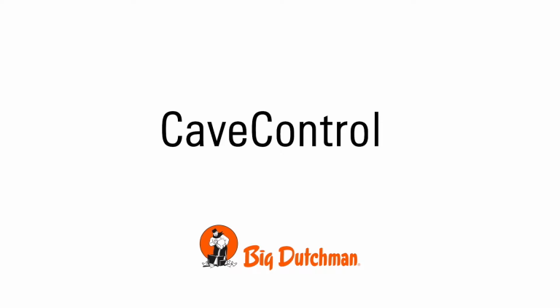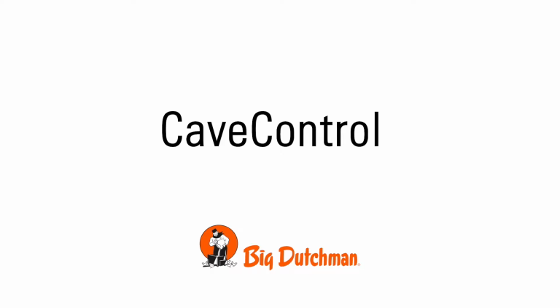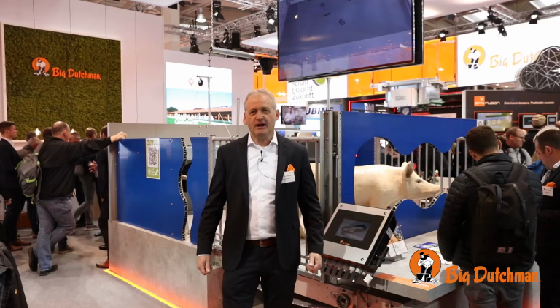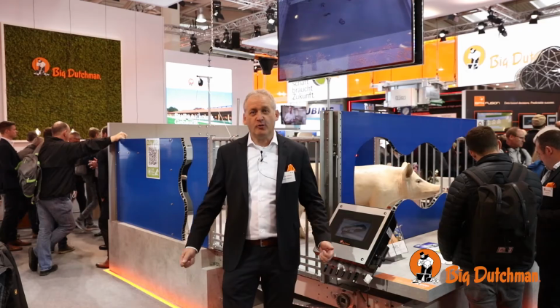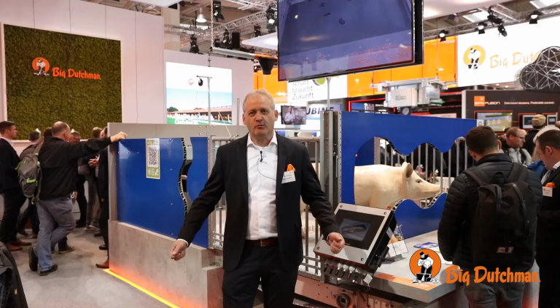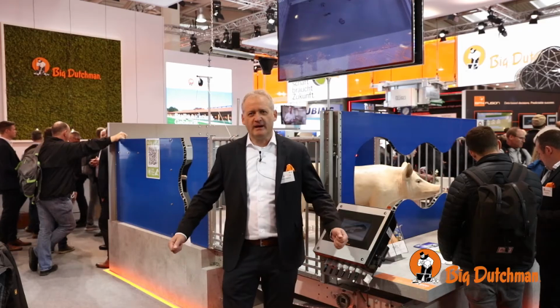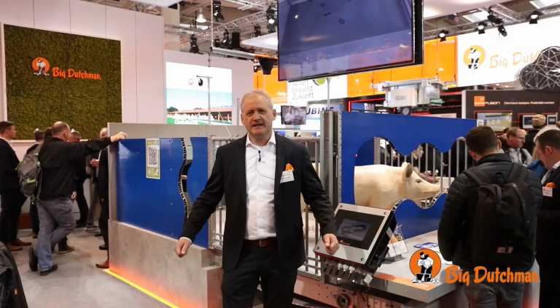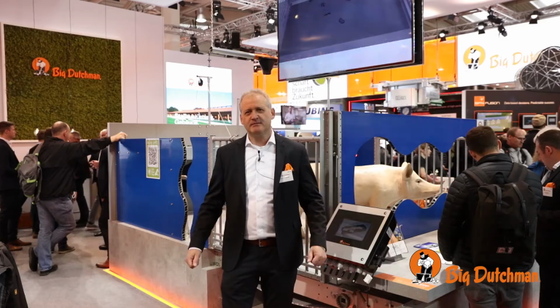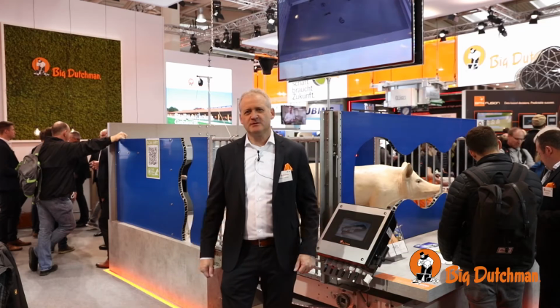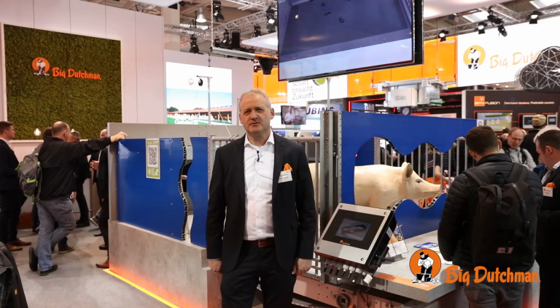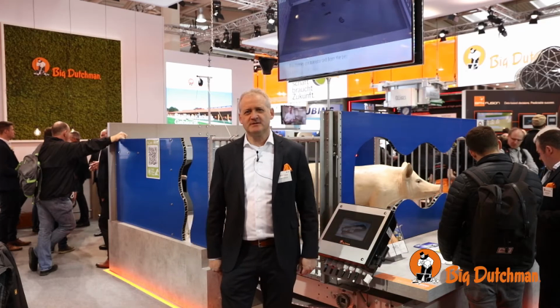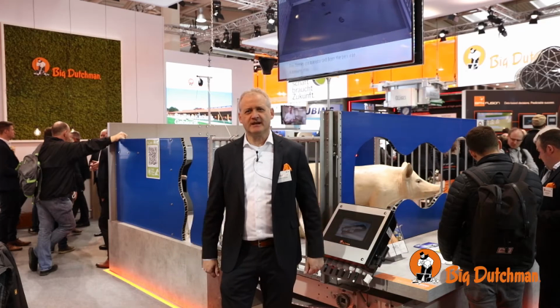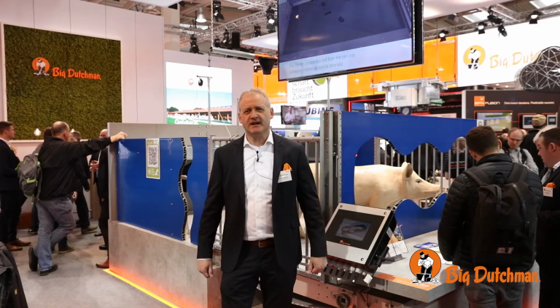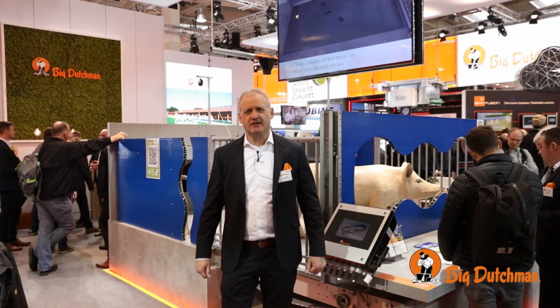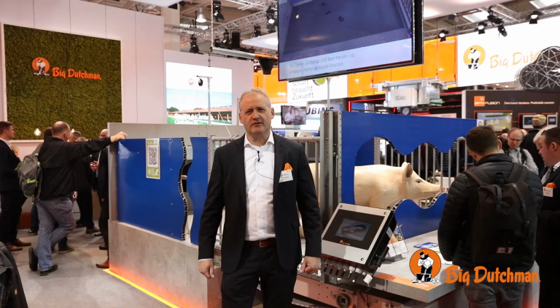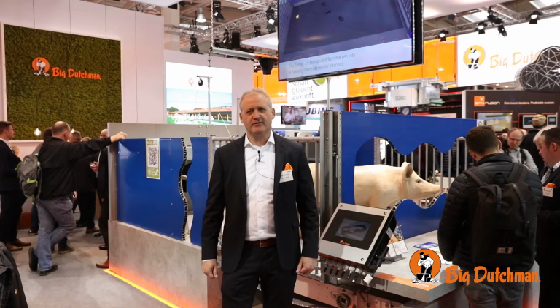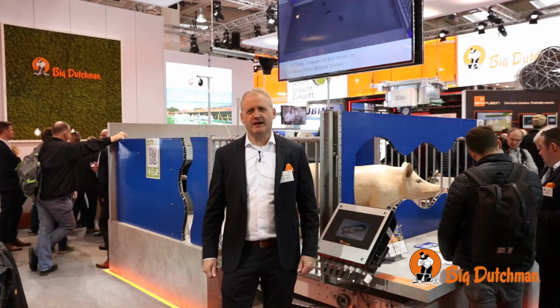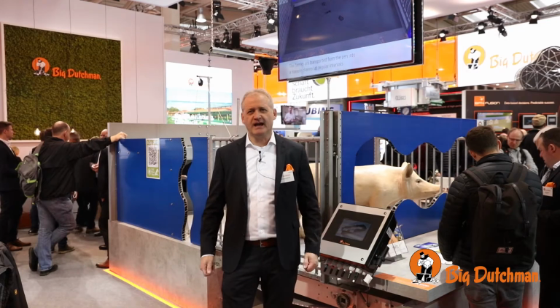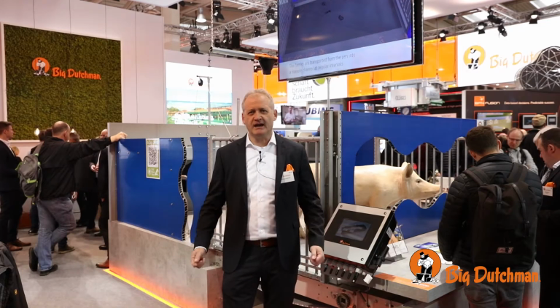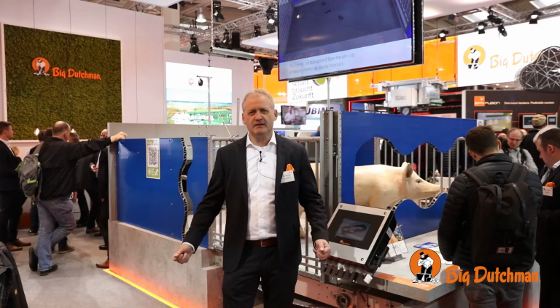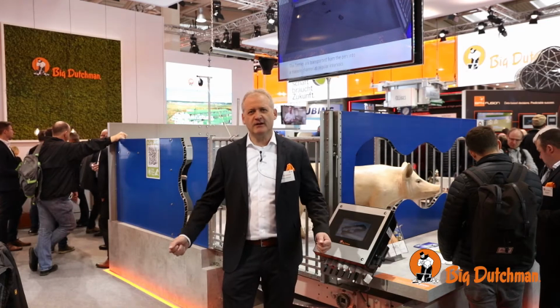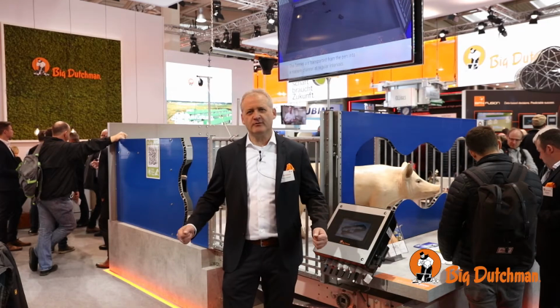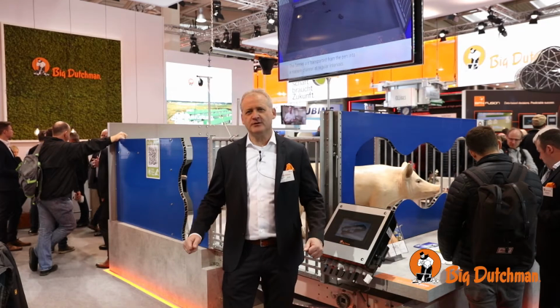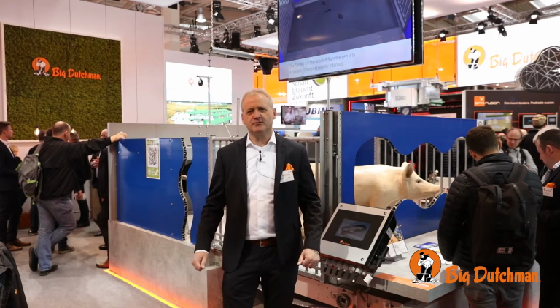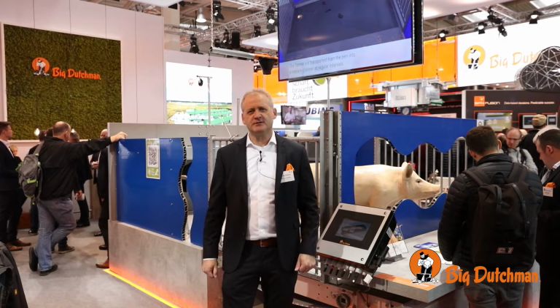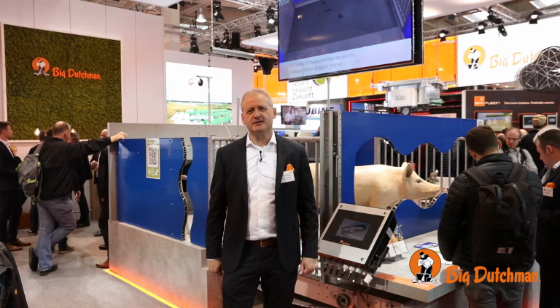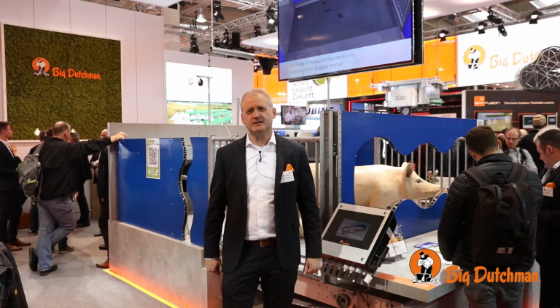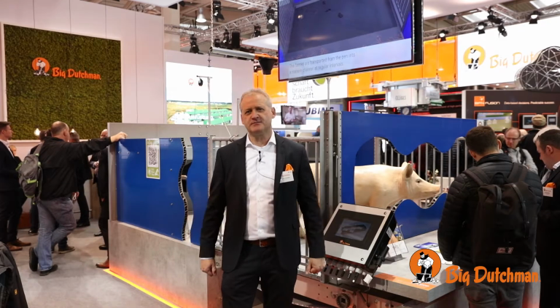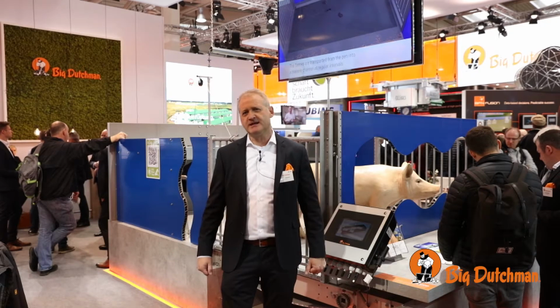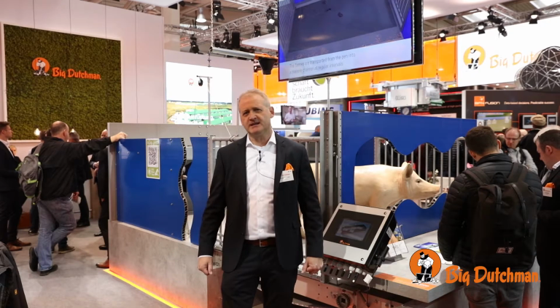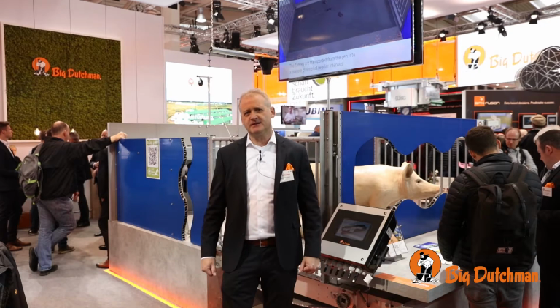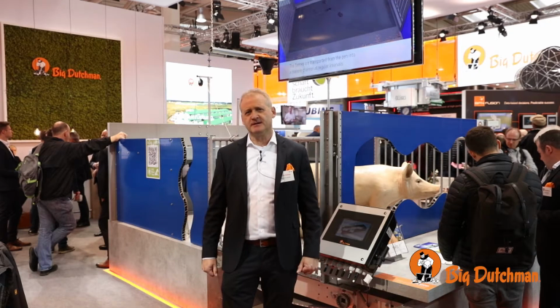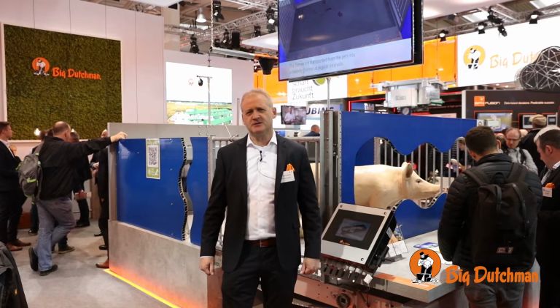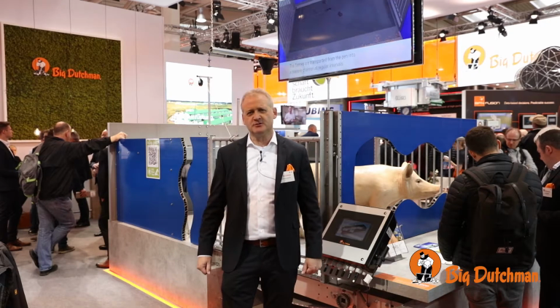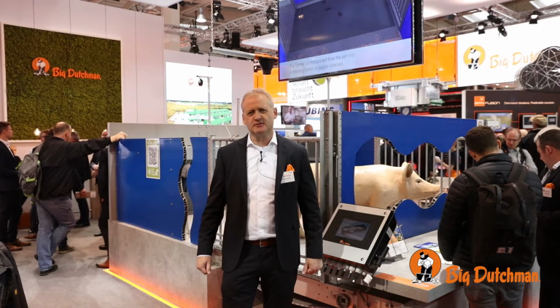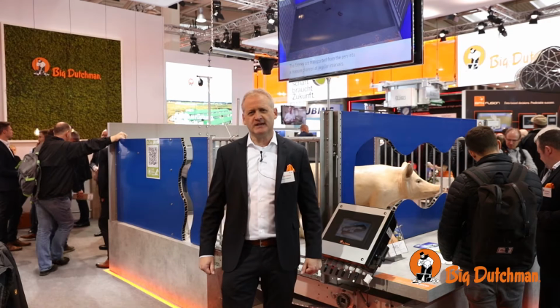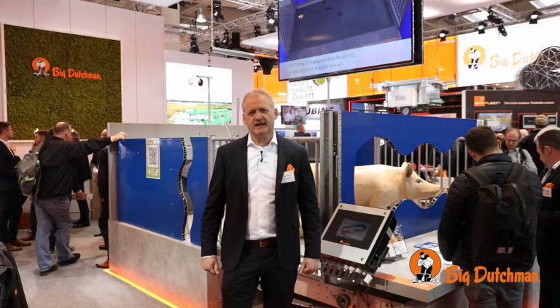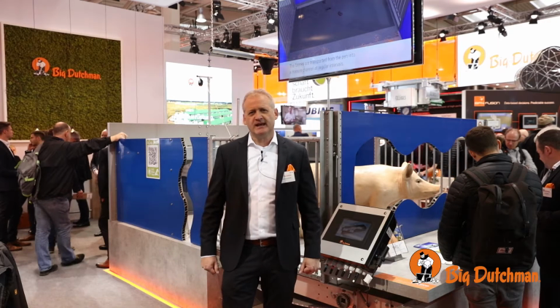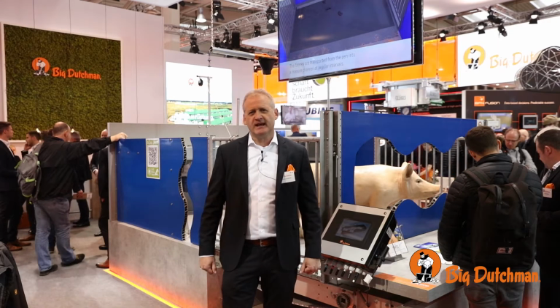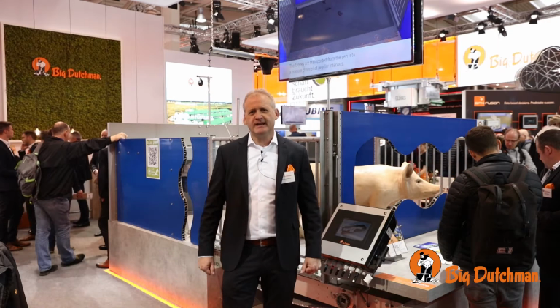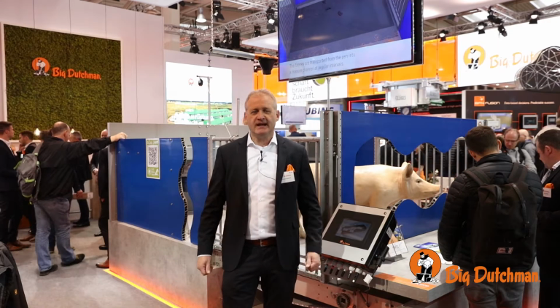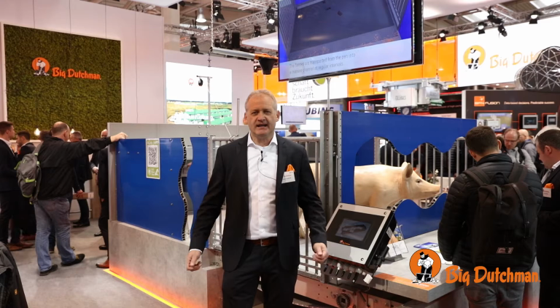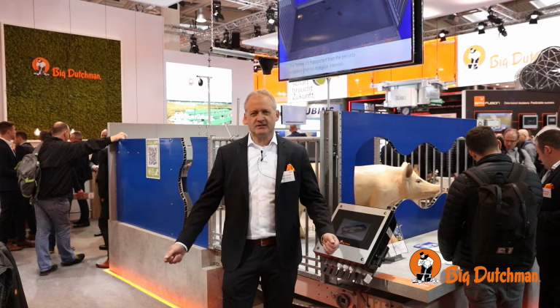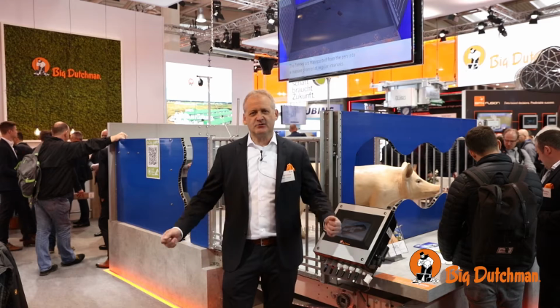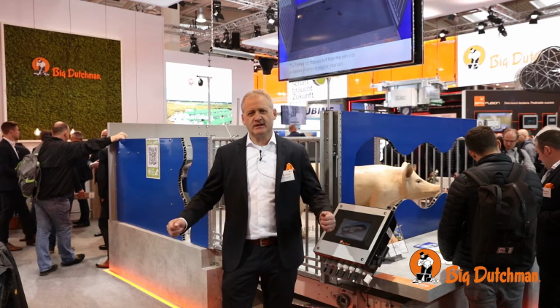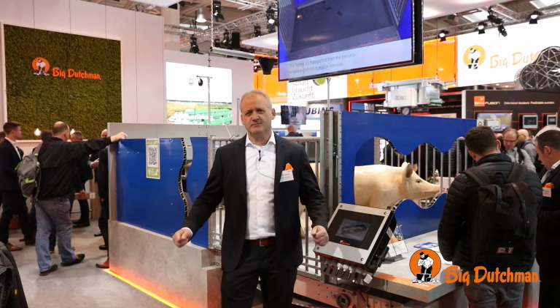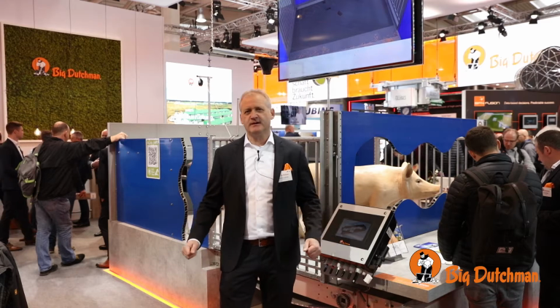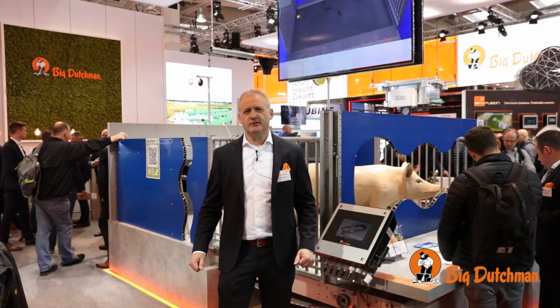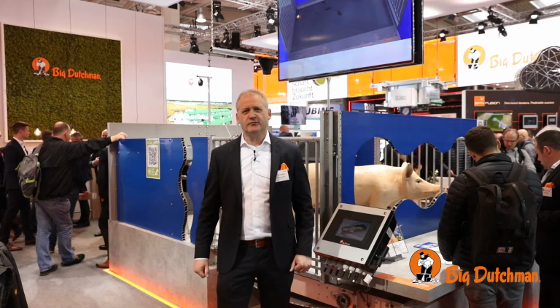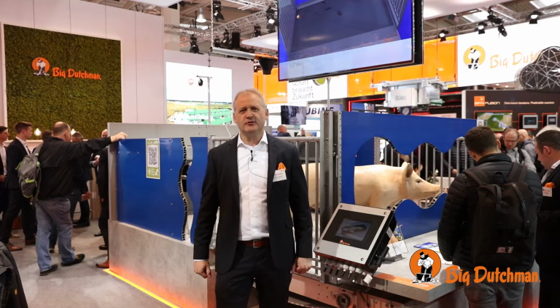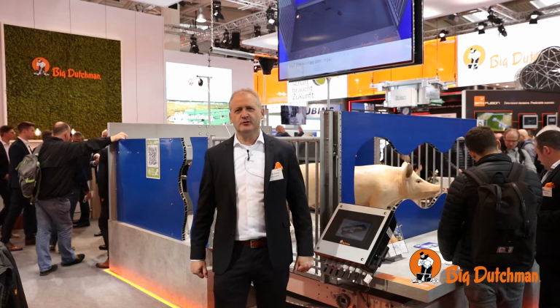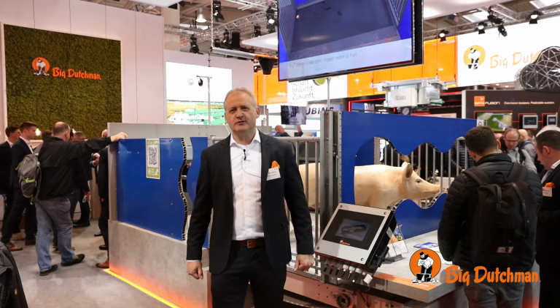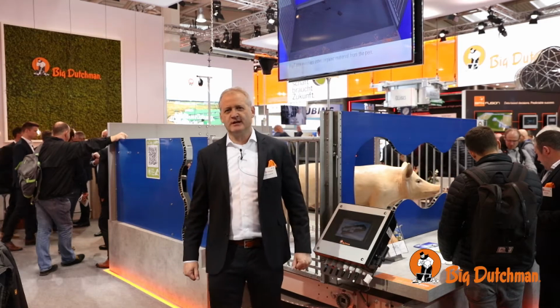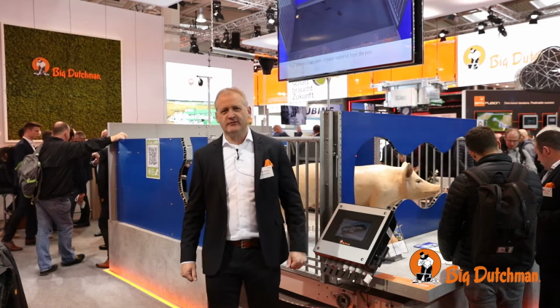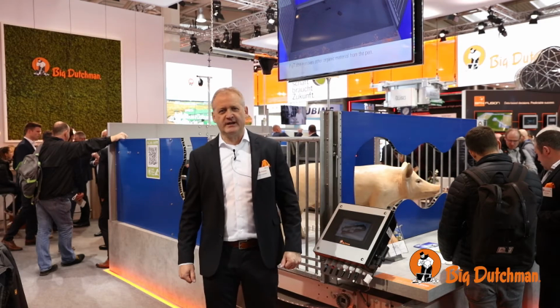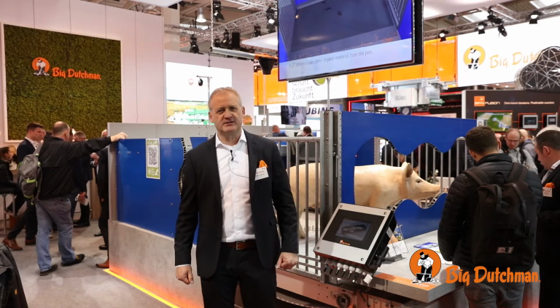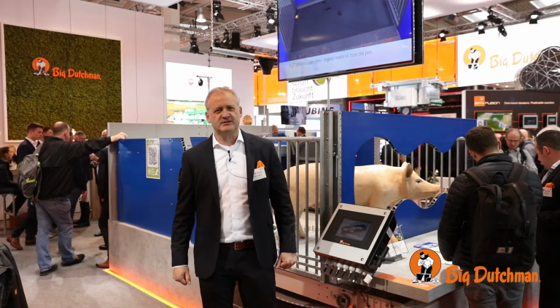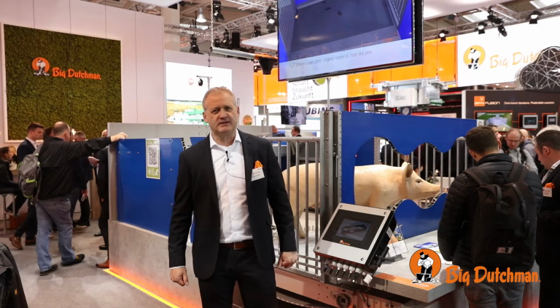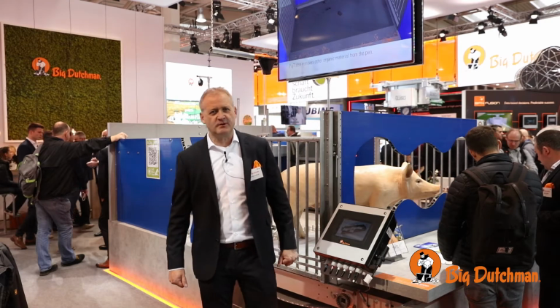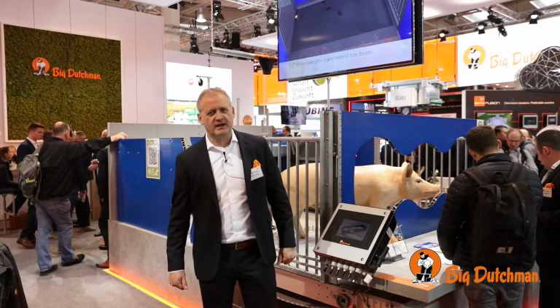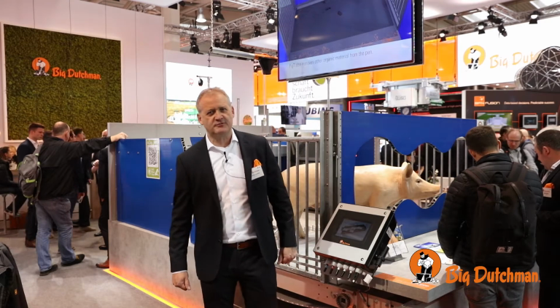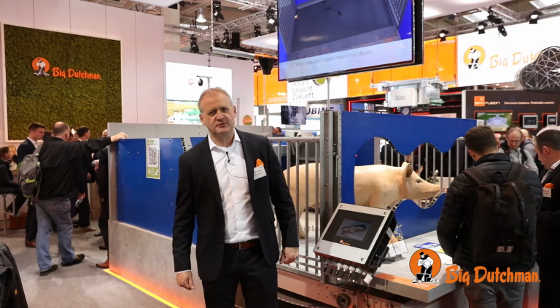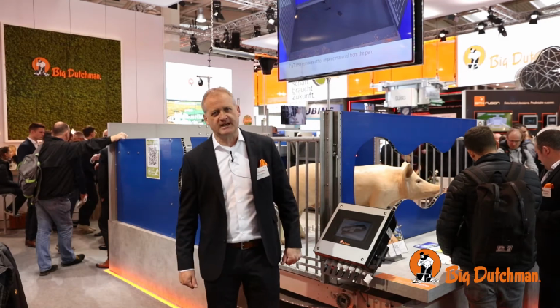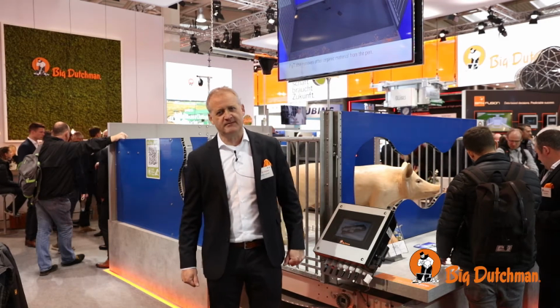Hello, my name is Christian Kalkauf. I'm here at EuroTier 2022 and I'd like to explain a few innovations that we have today.